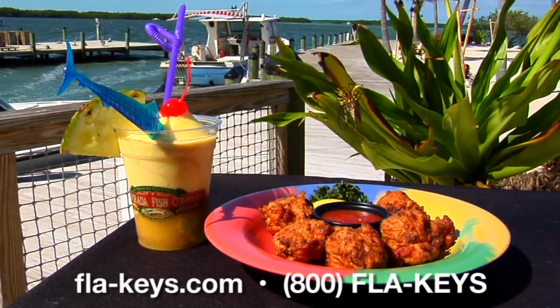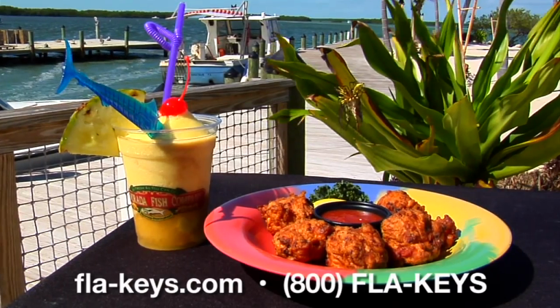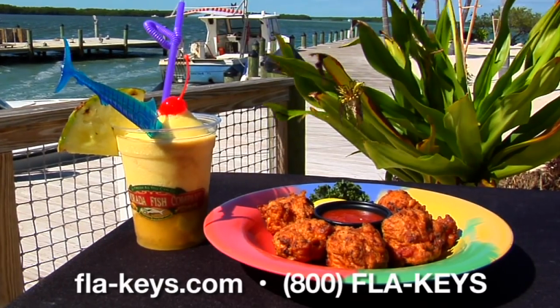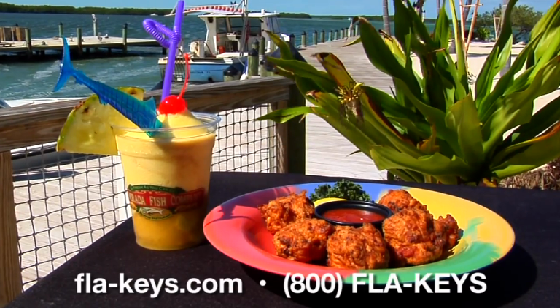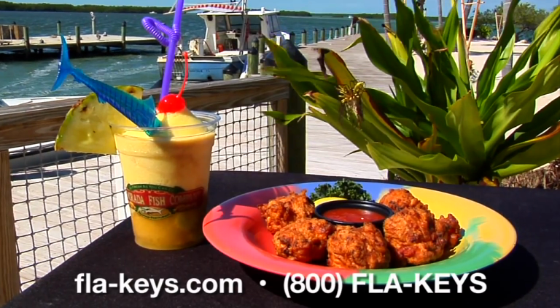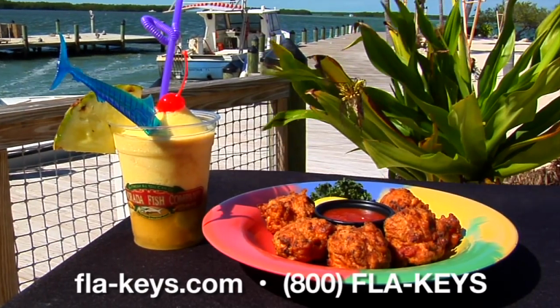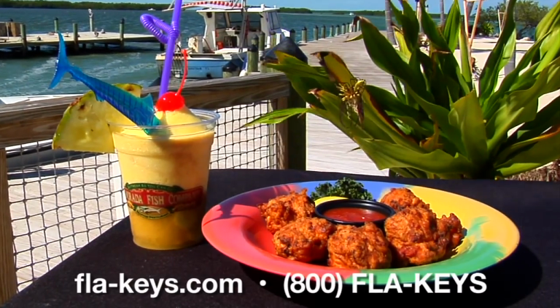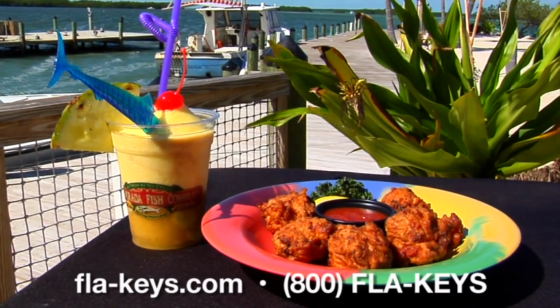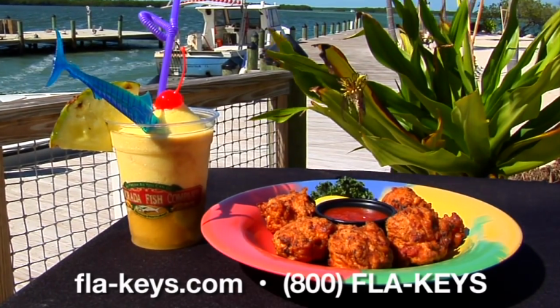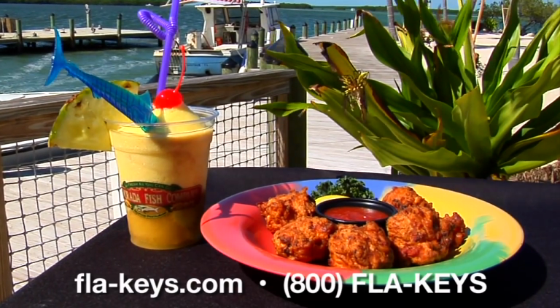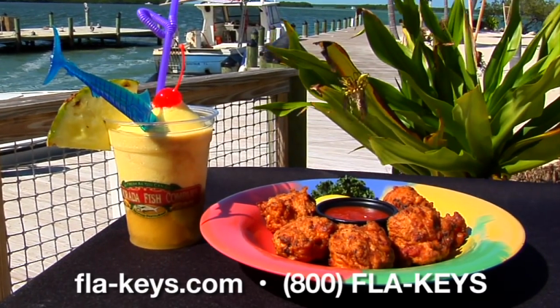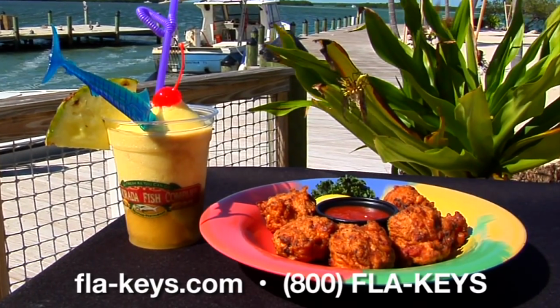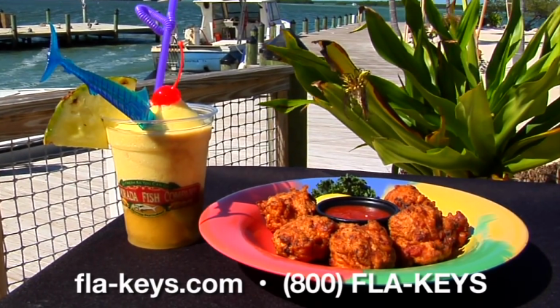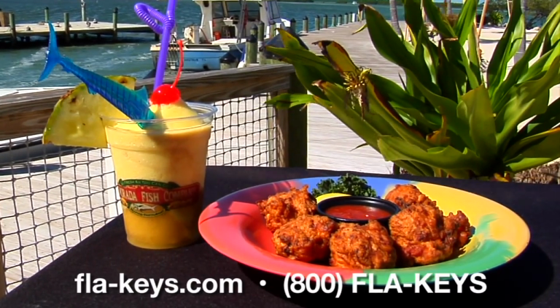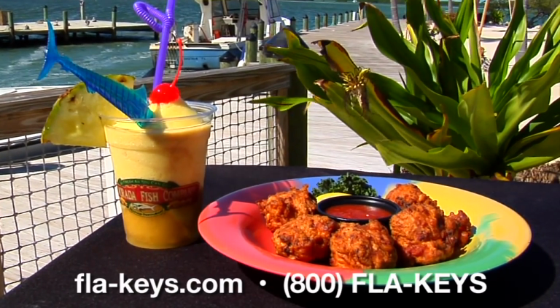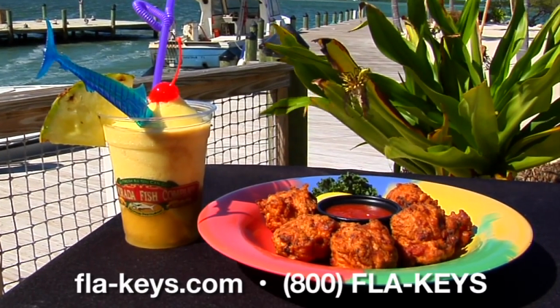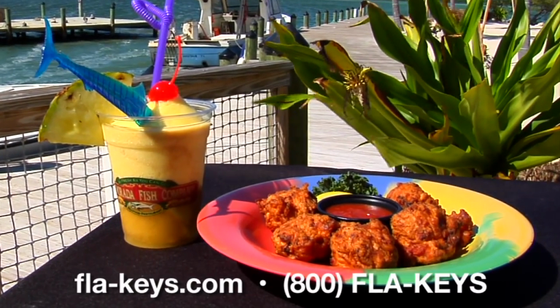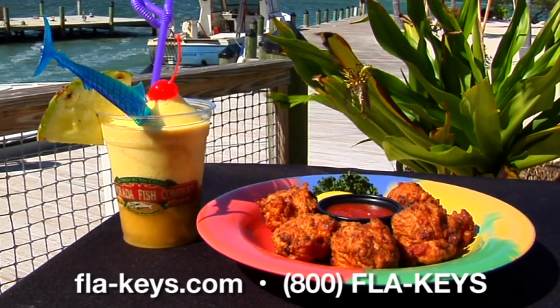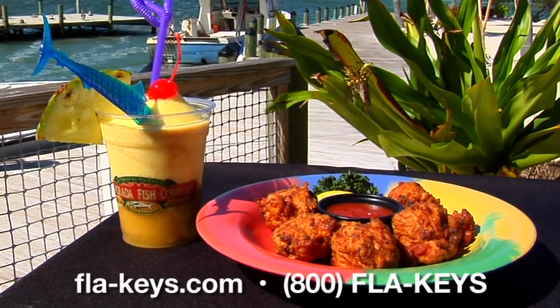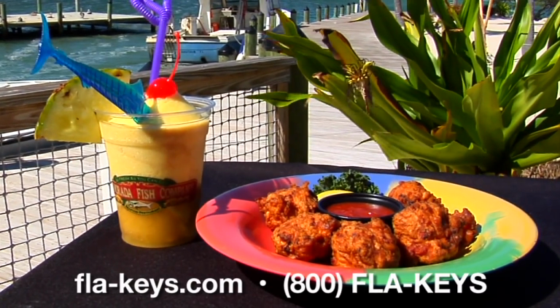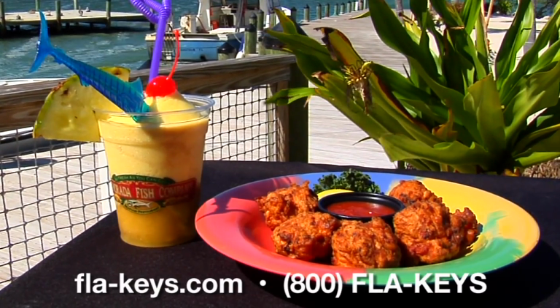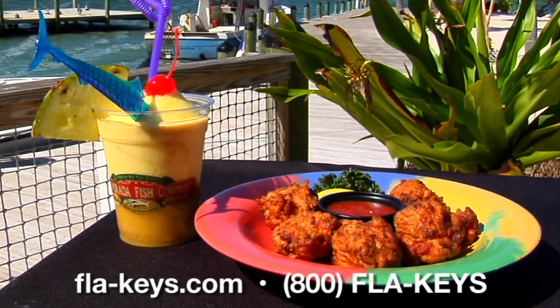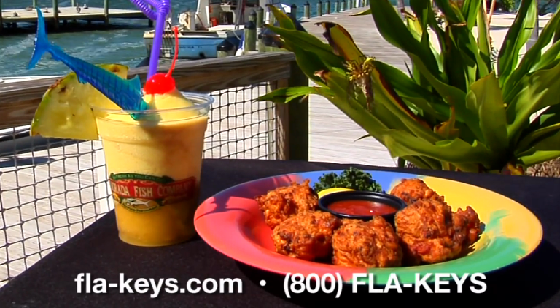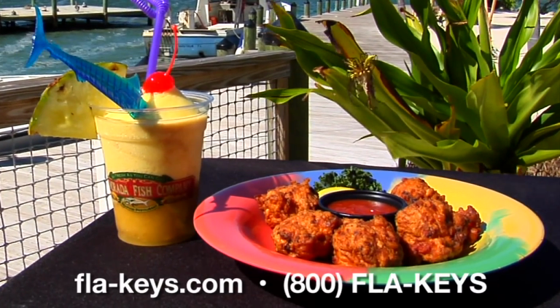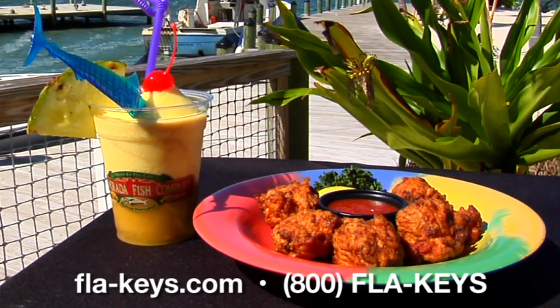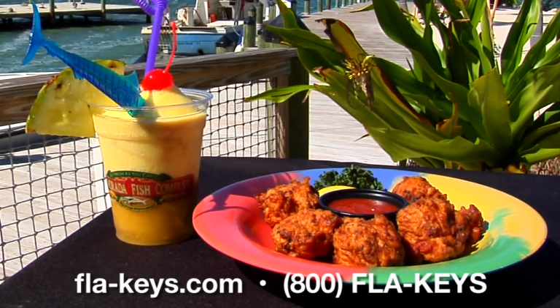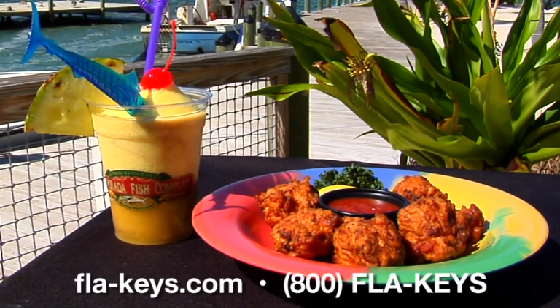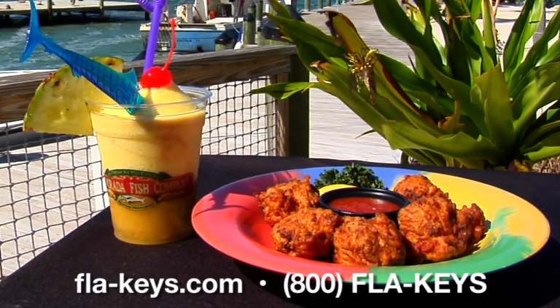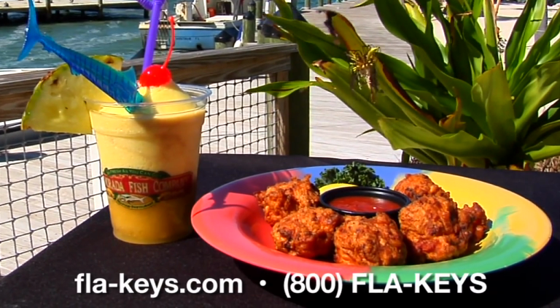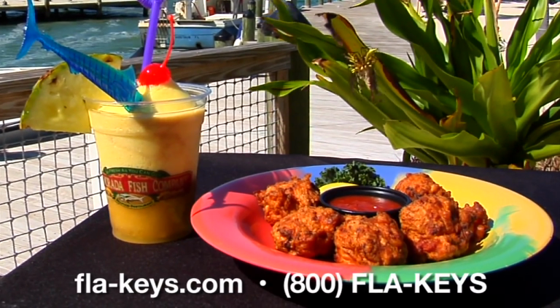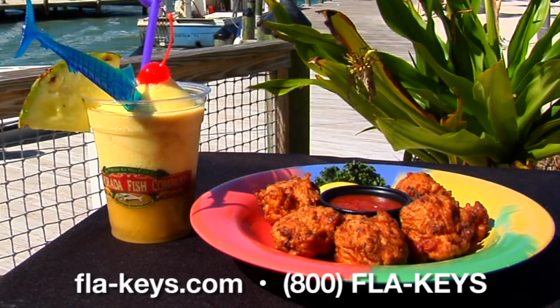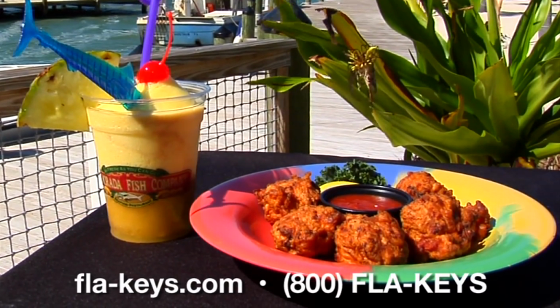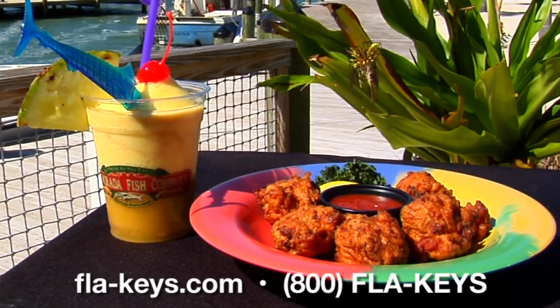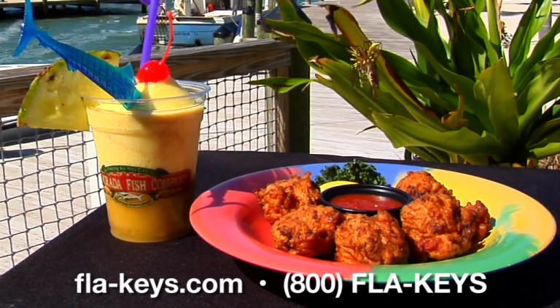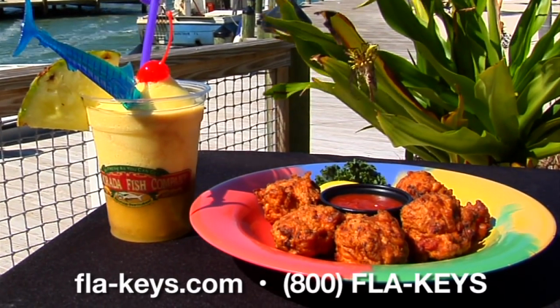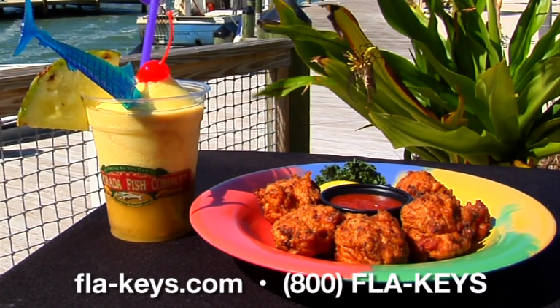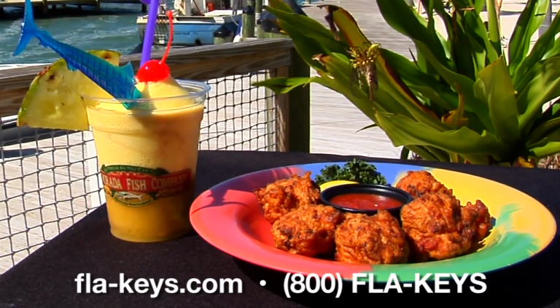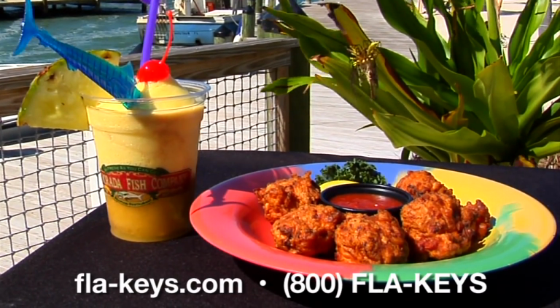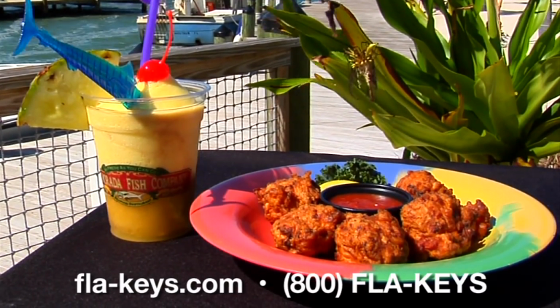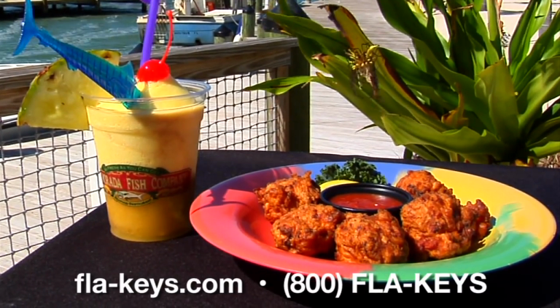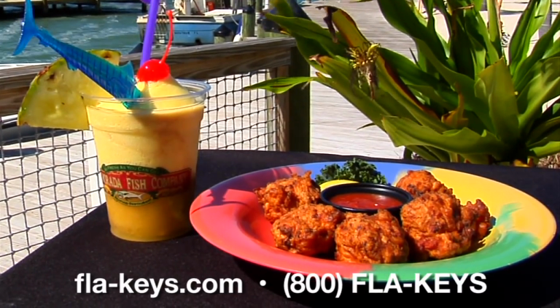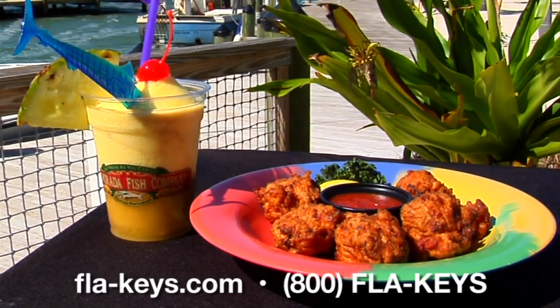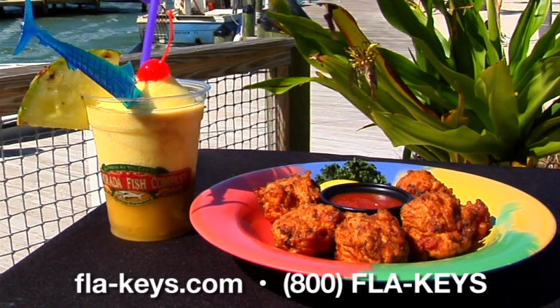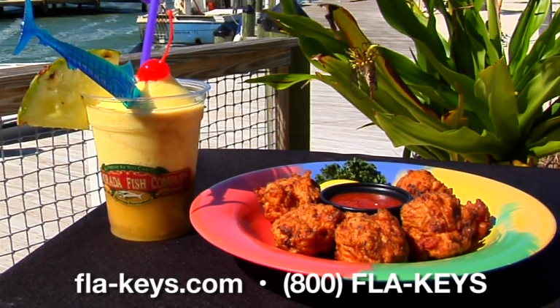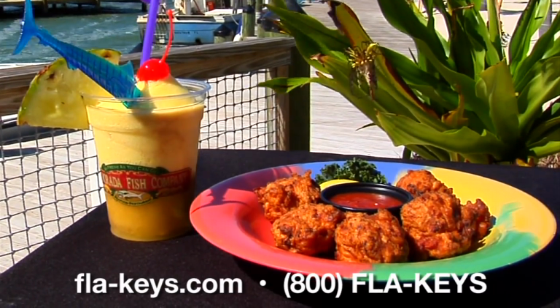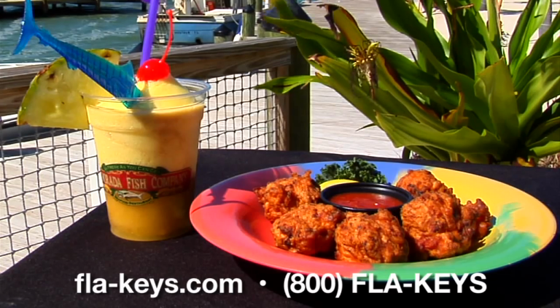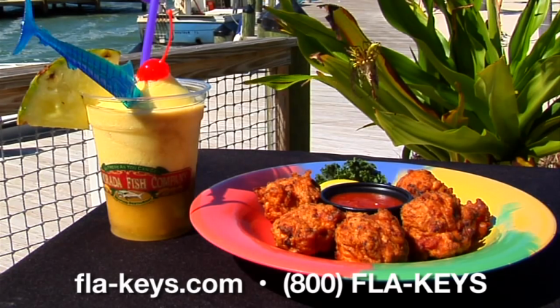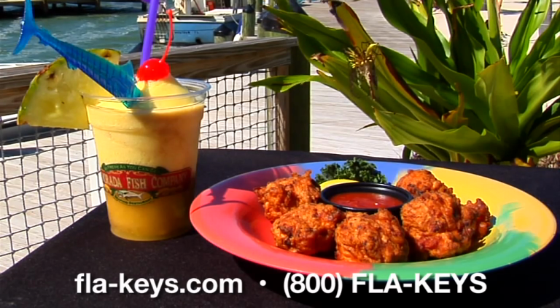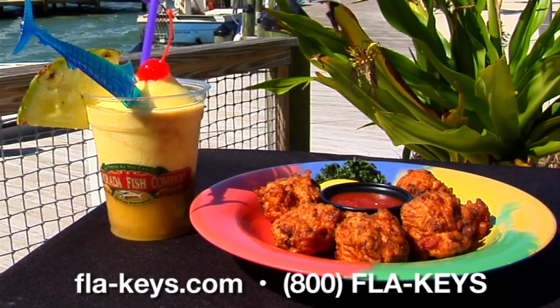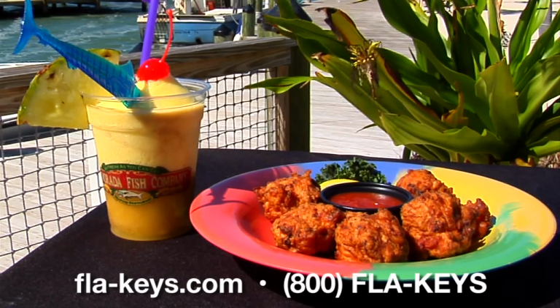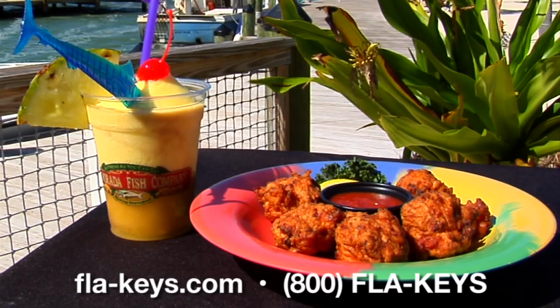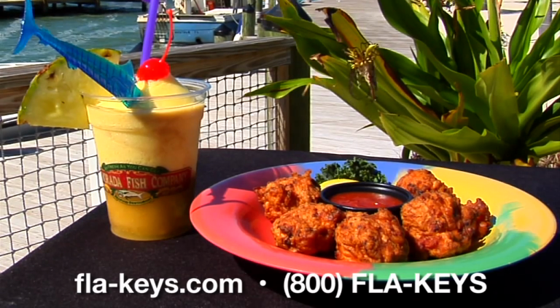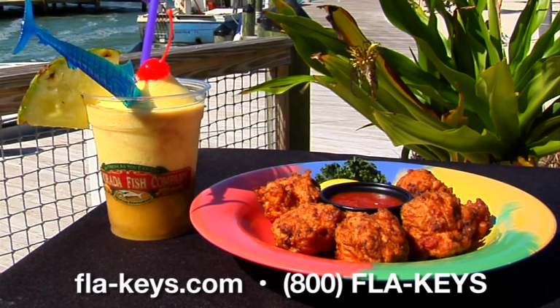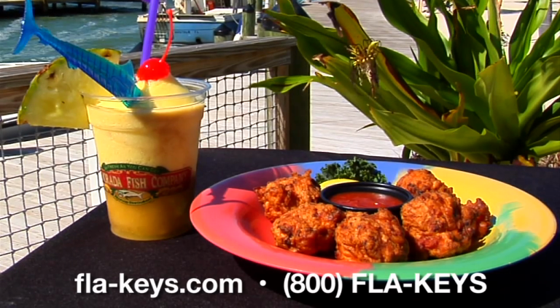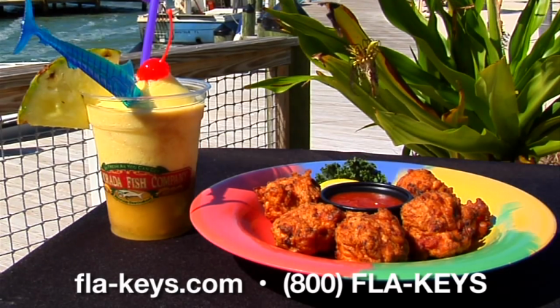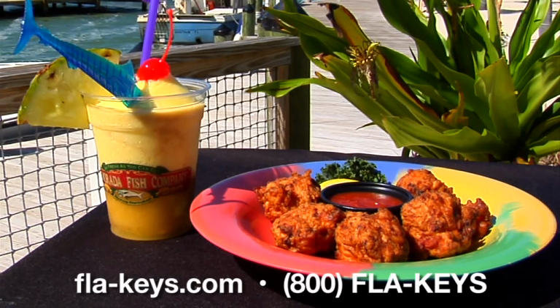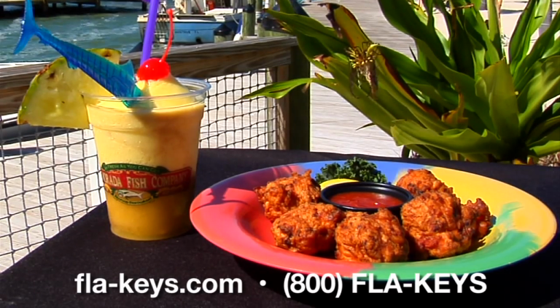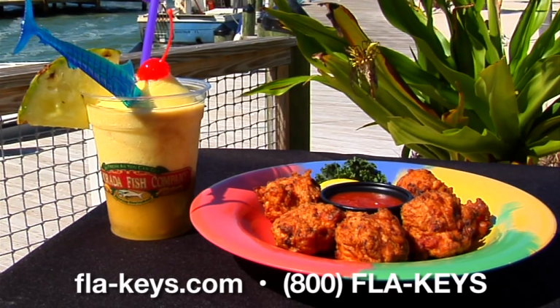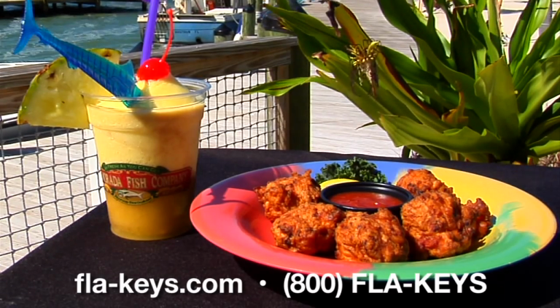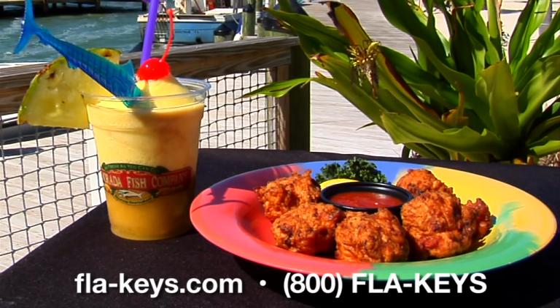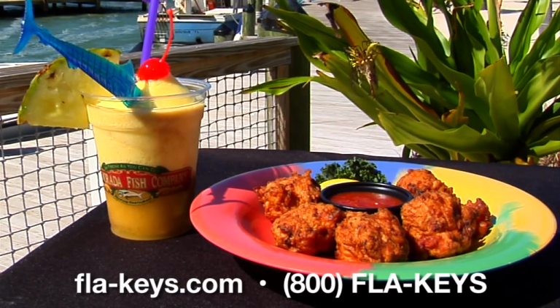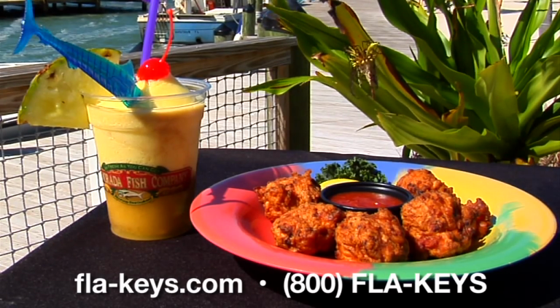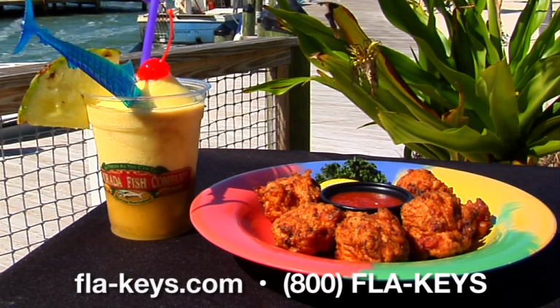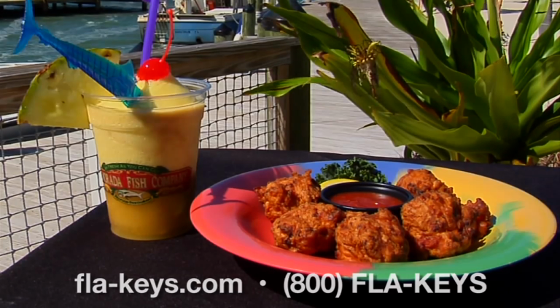So come on down to the Florida Keys where you can enjoy conch fritters for lunch, for dinner, or just a mid-afternoon snack.